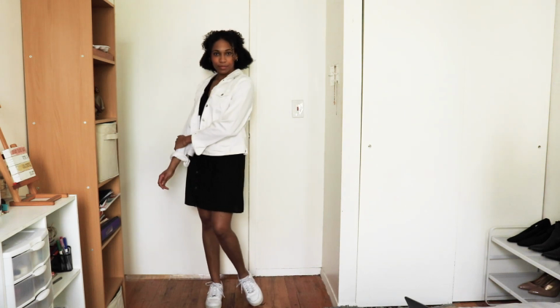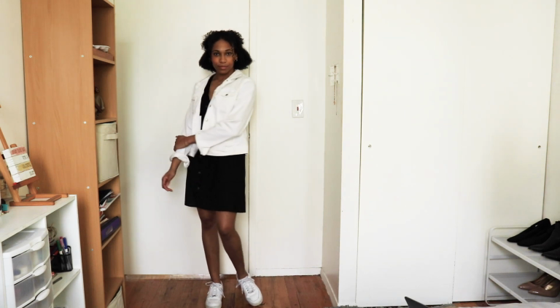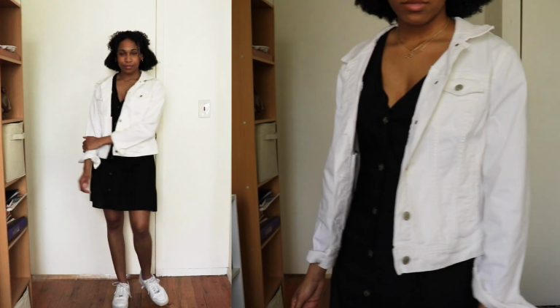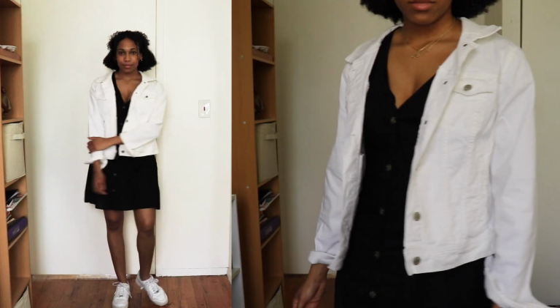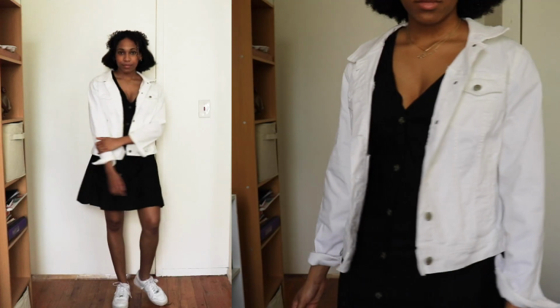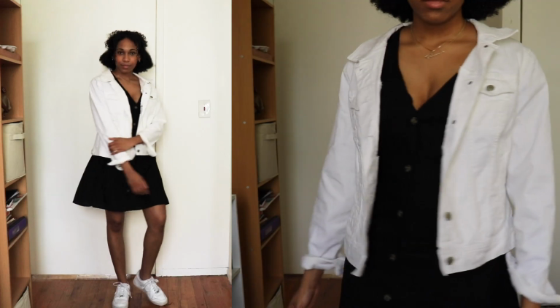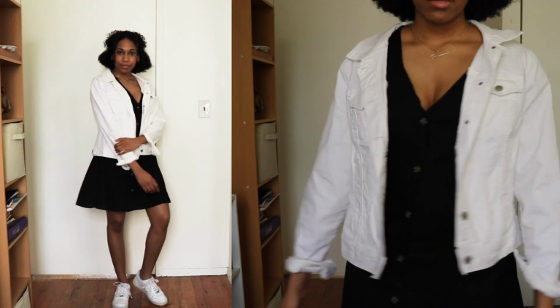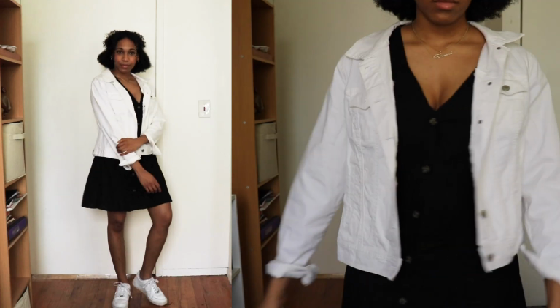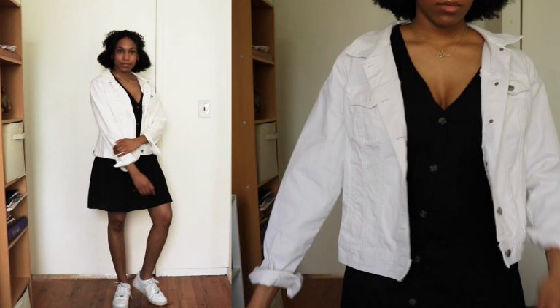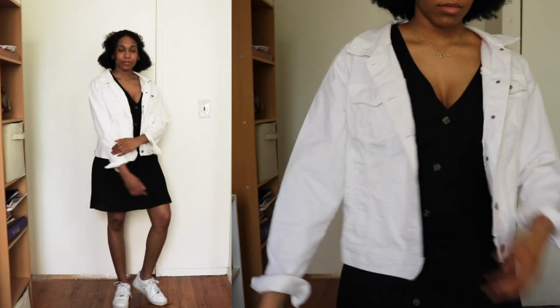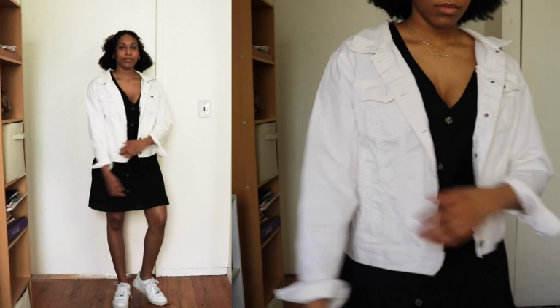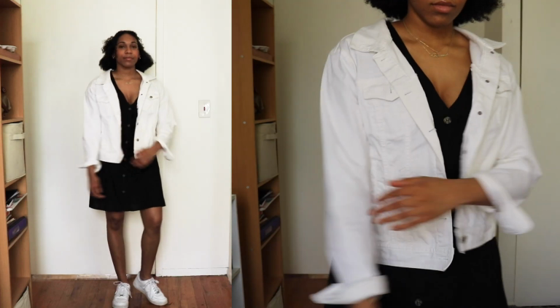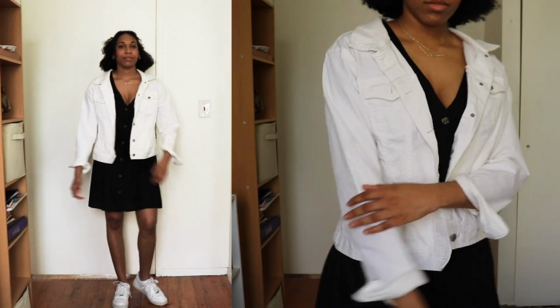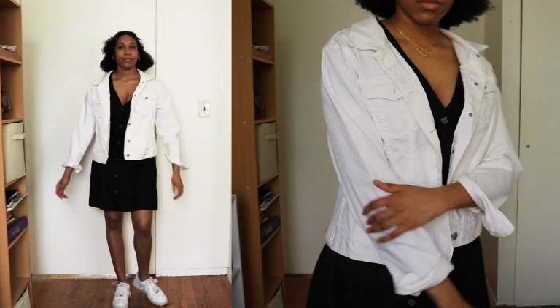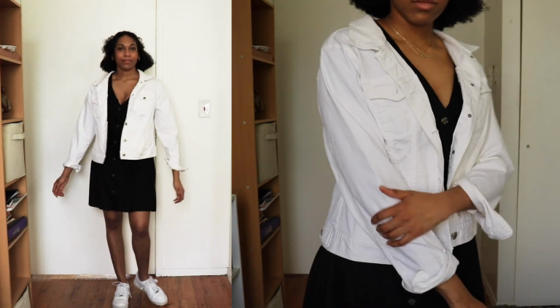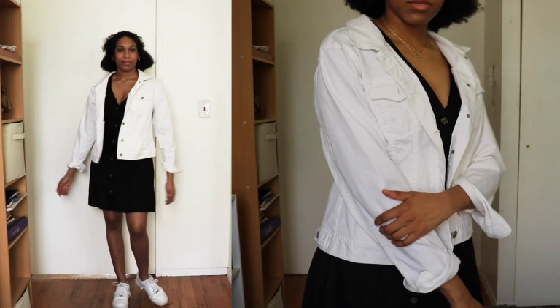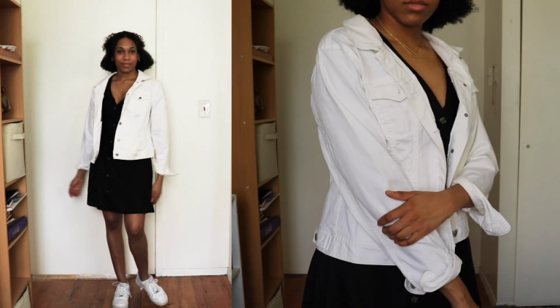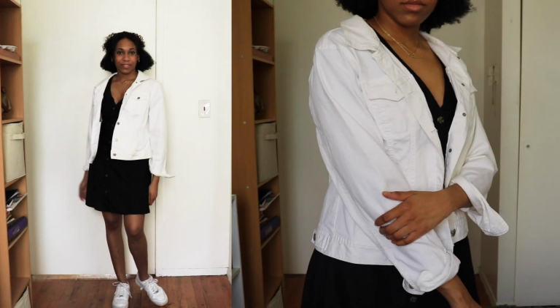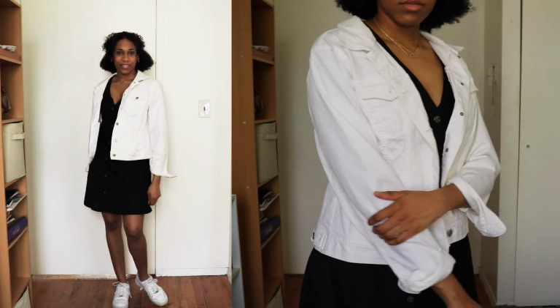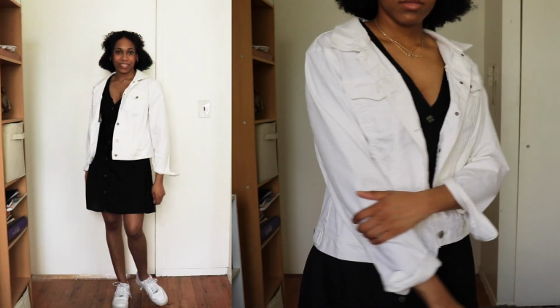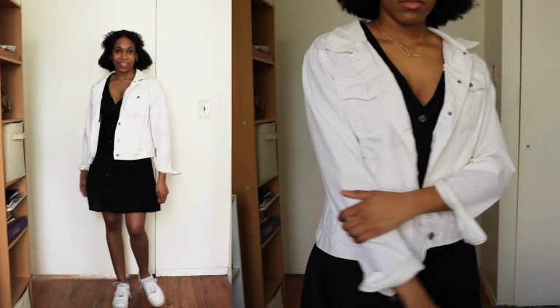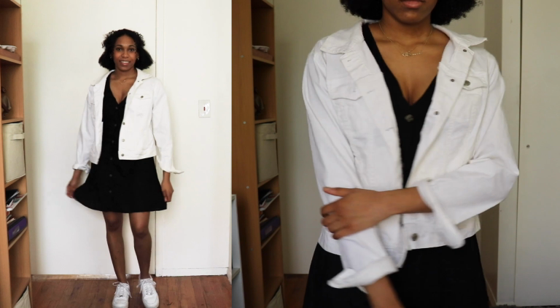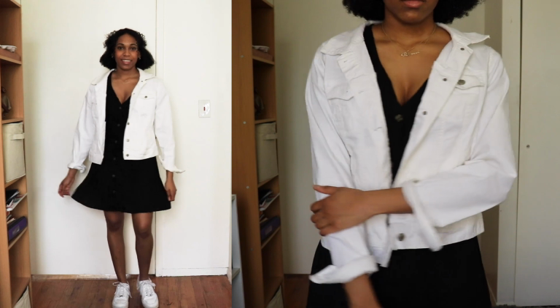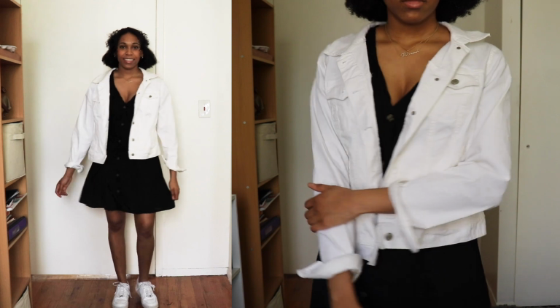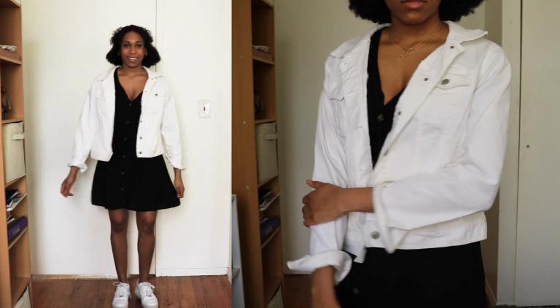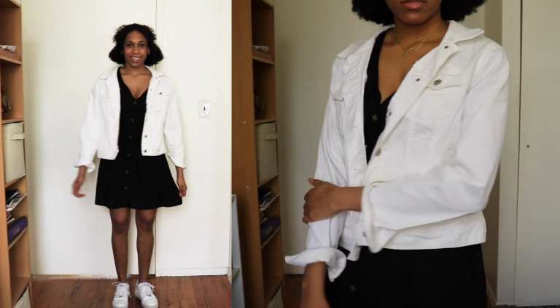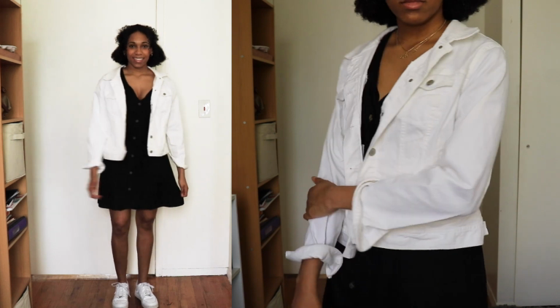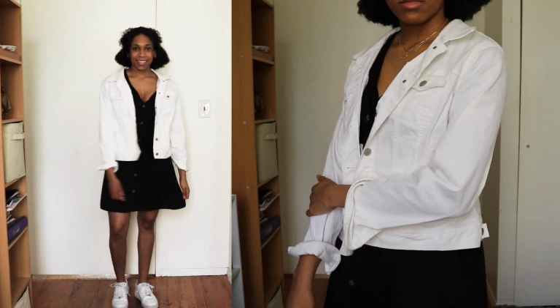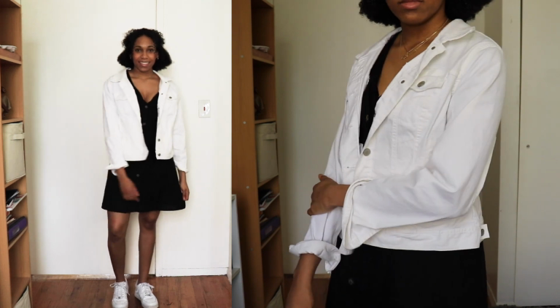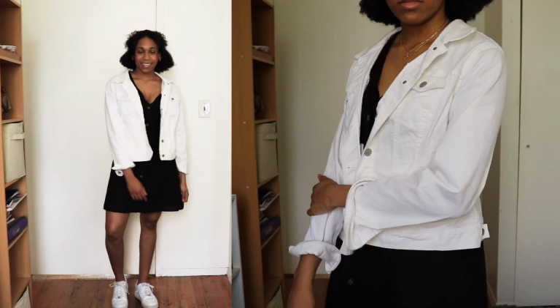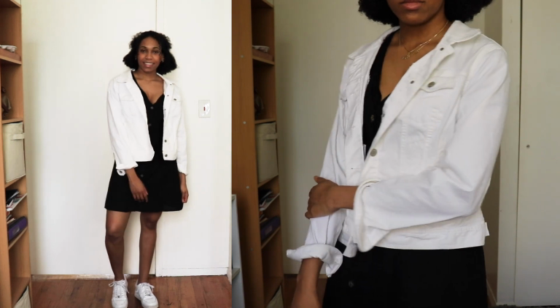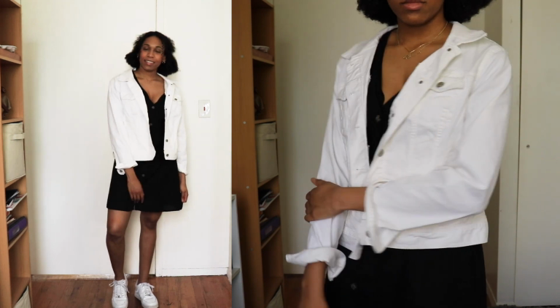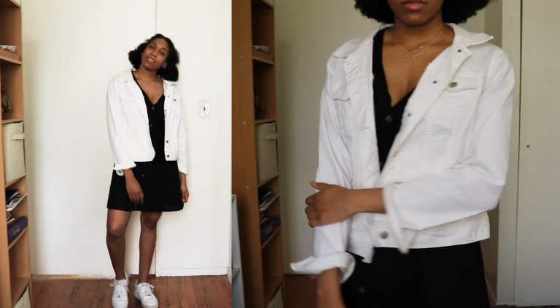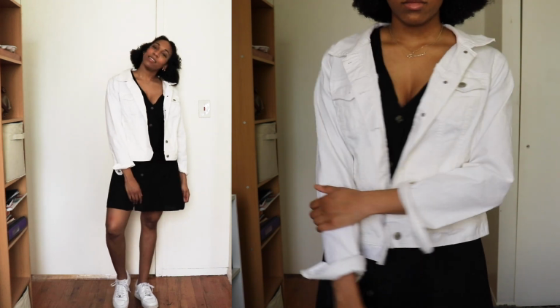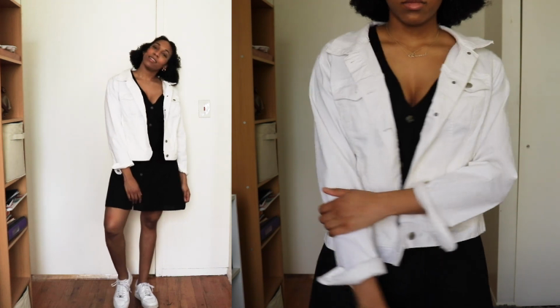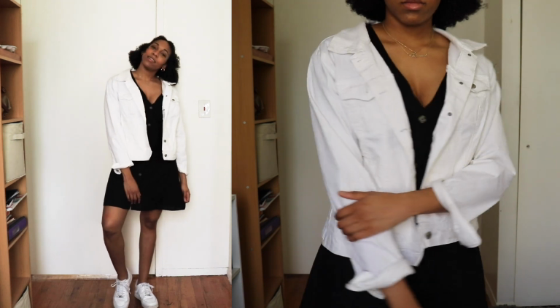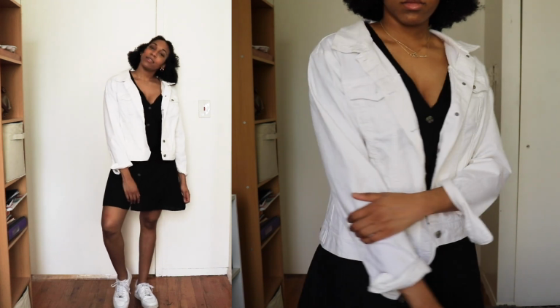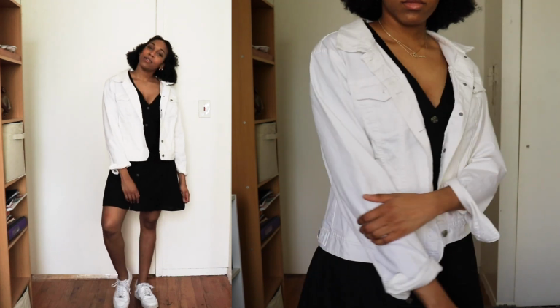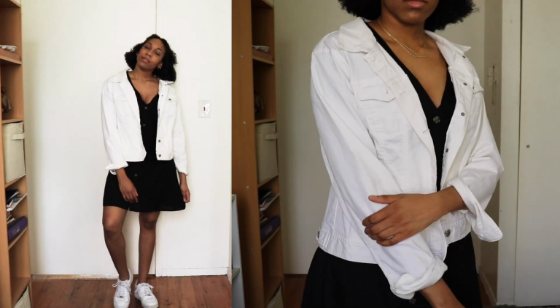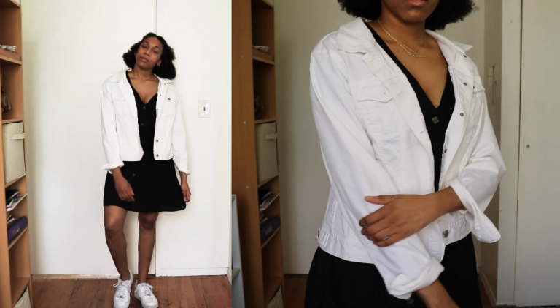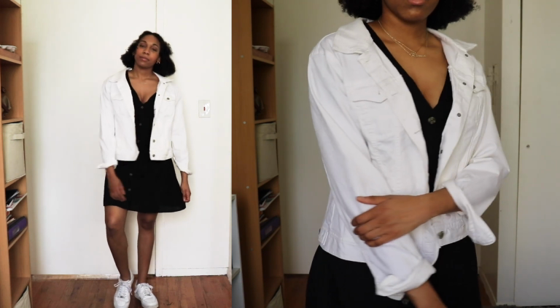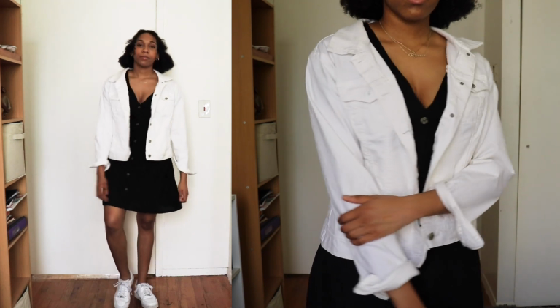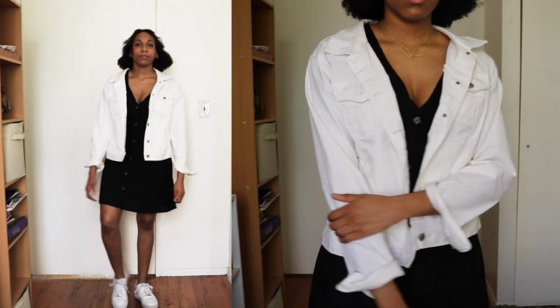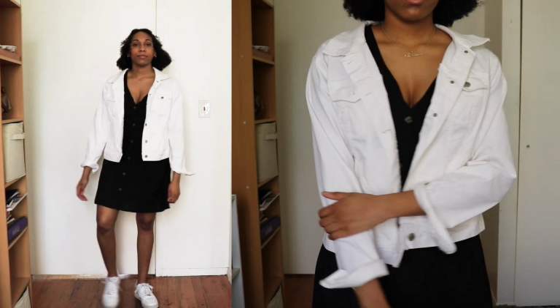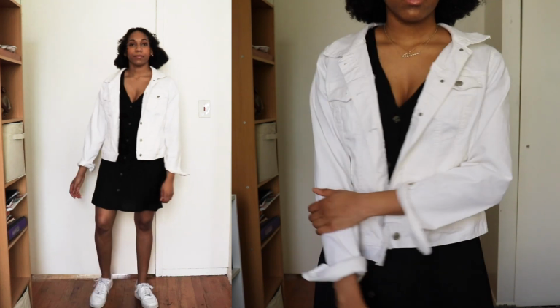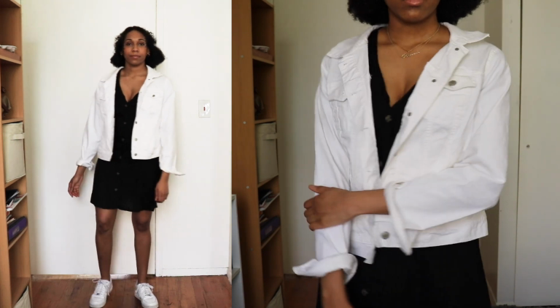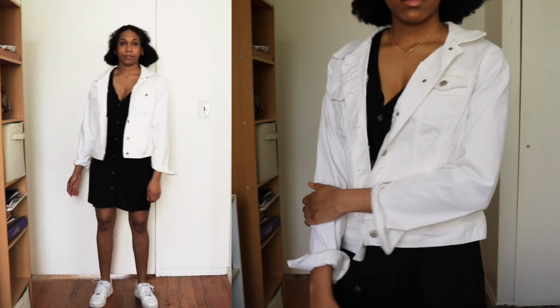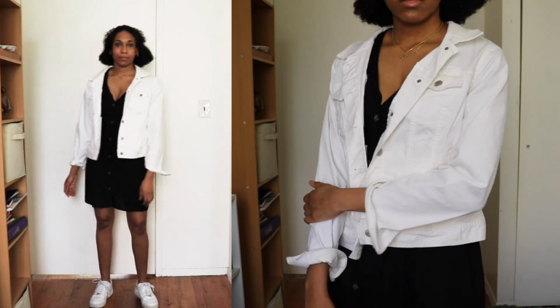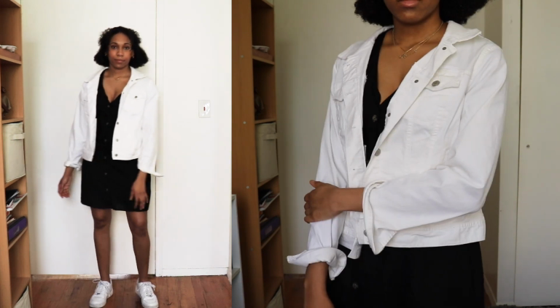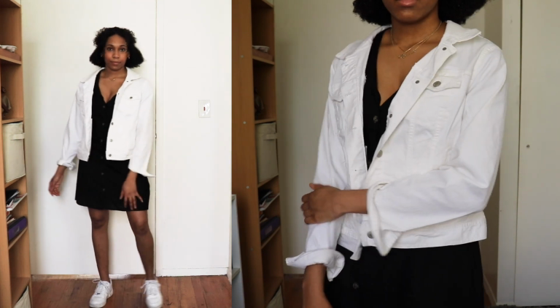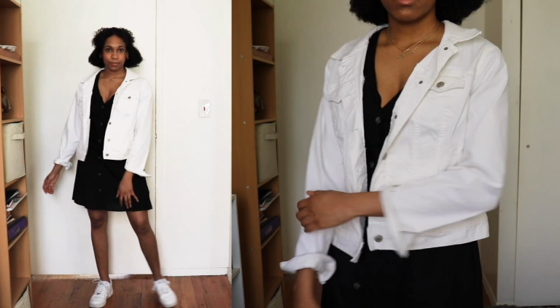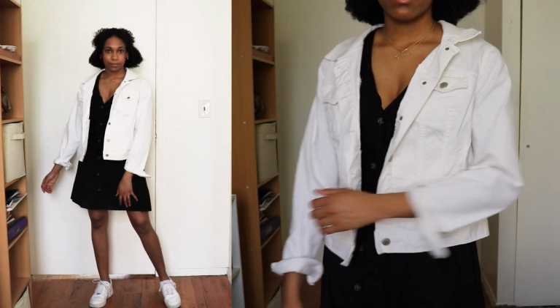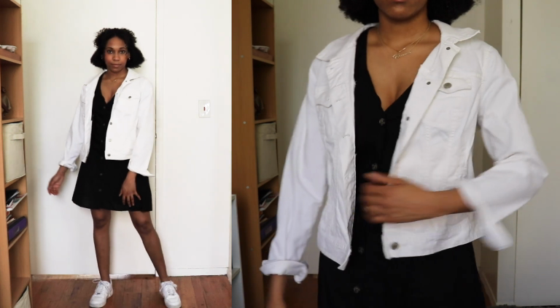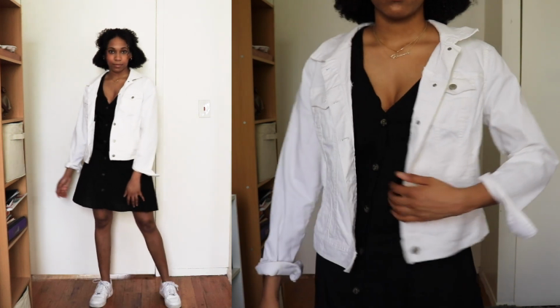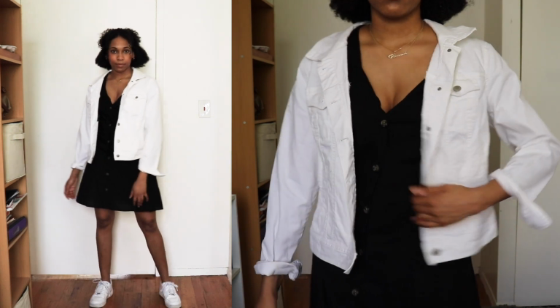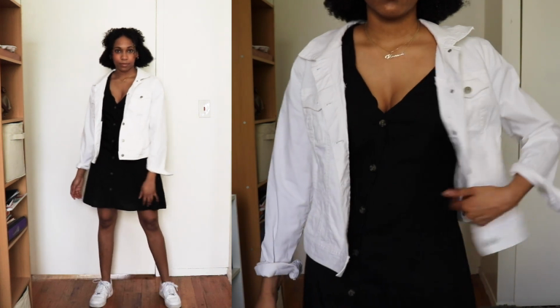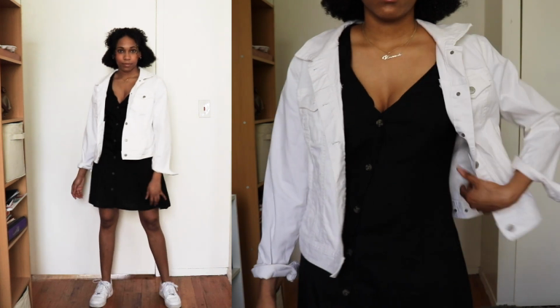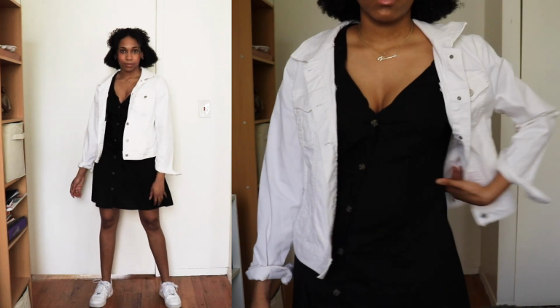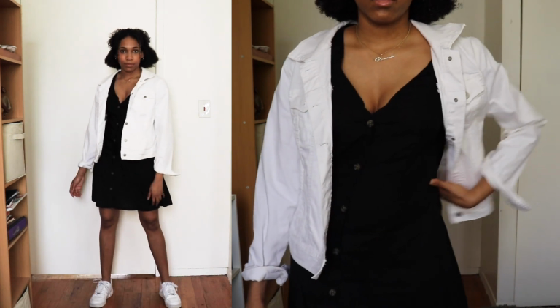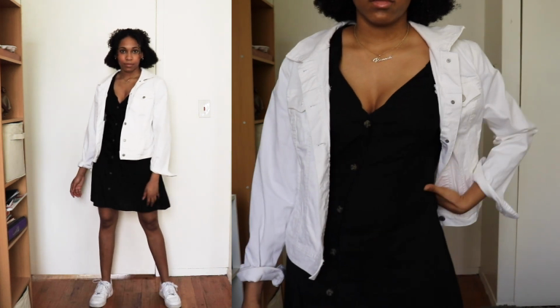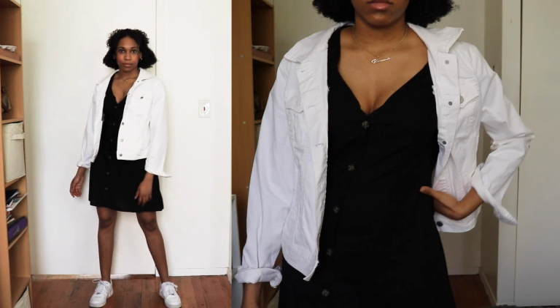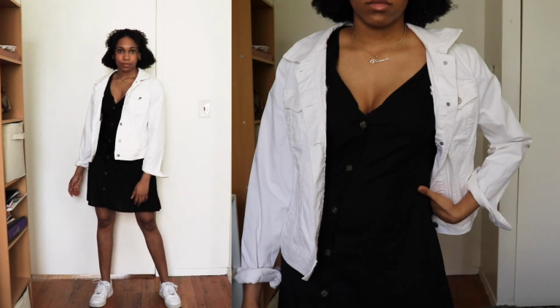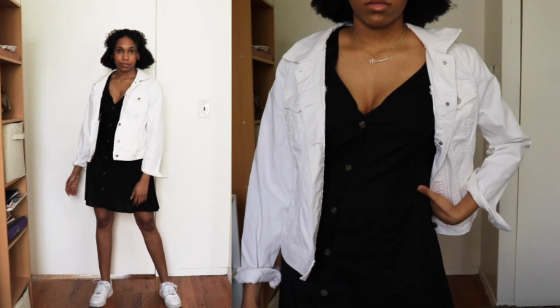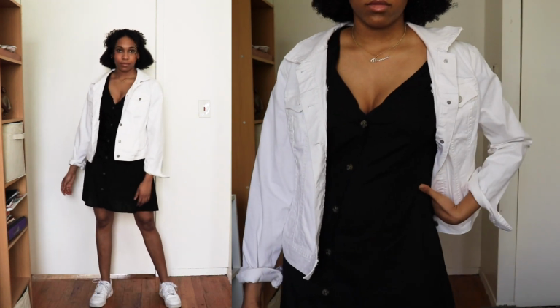For this next look I decided I really wanted to brighten up the outfit, so I decided to wear a white denim jacket from Old Navy and I paired that with white Air Force Ones.